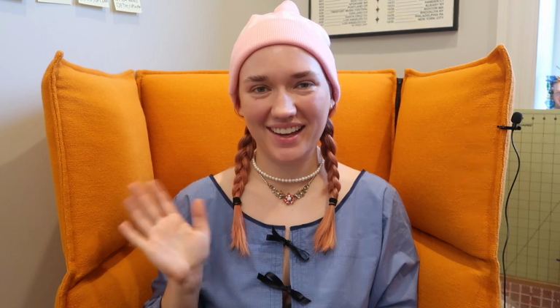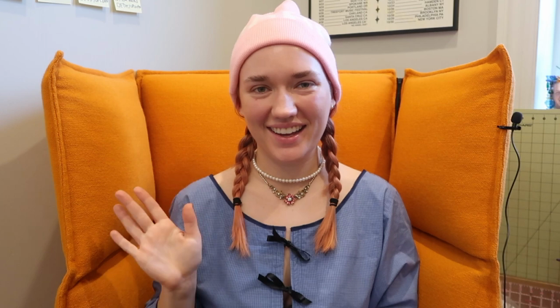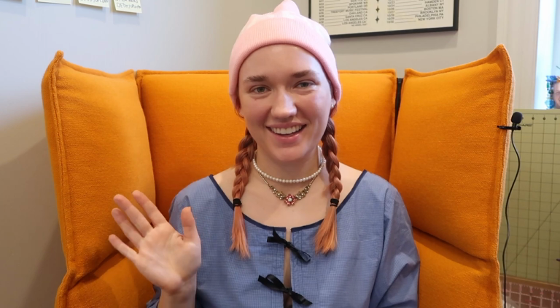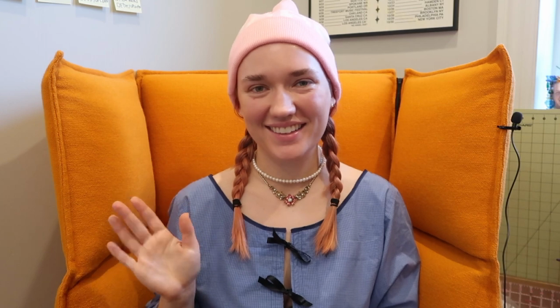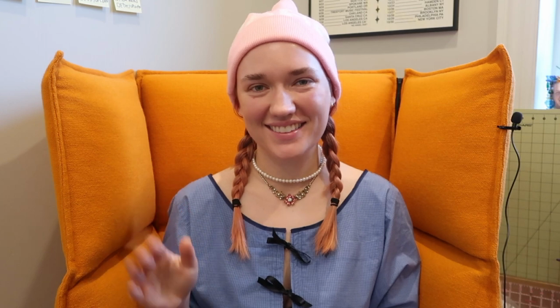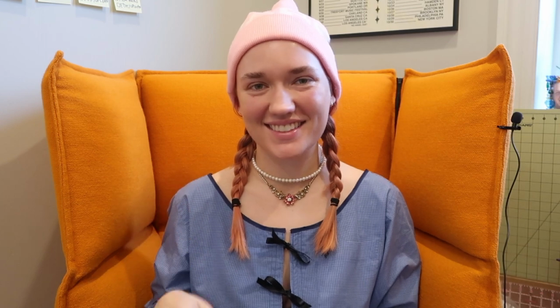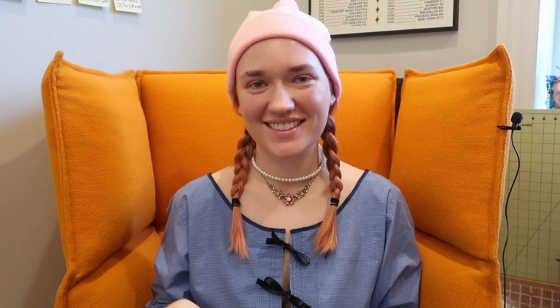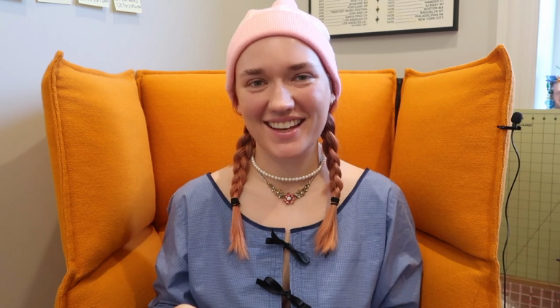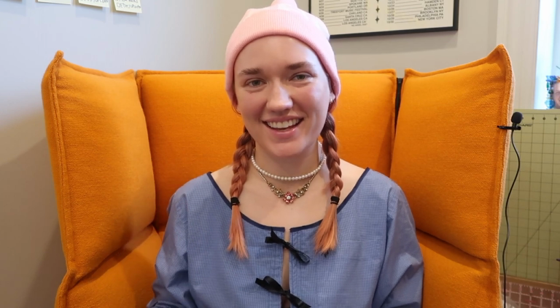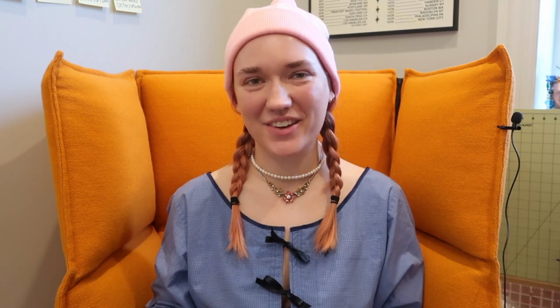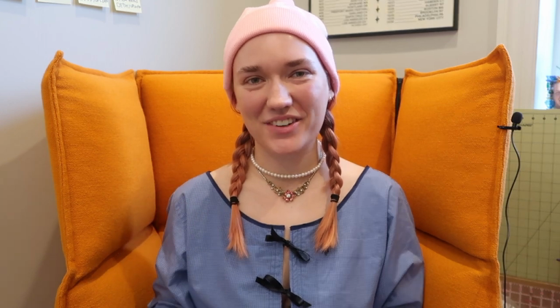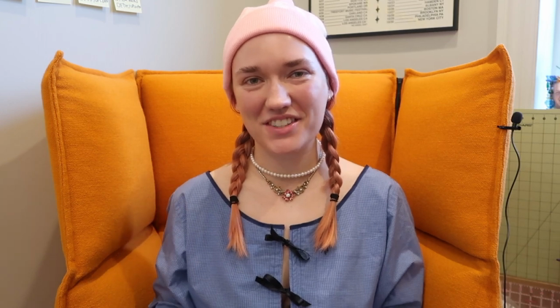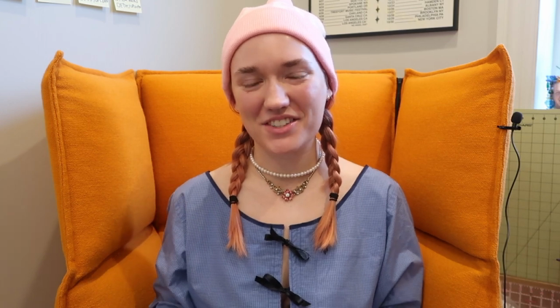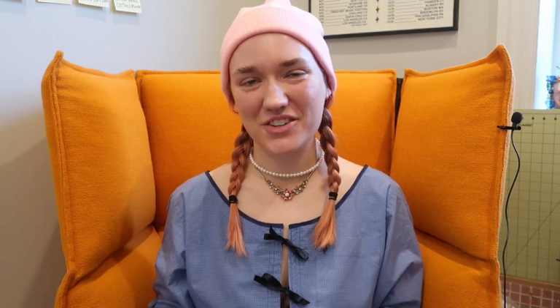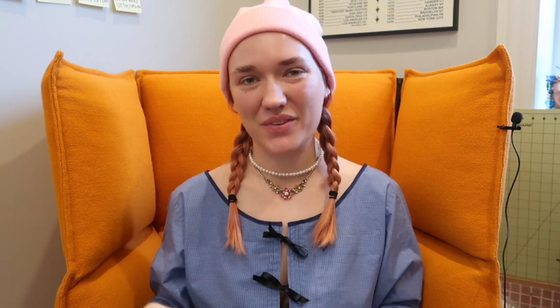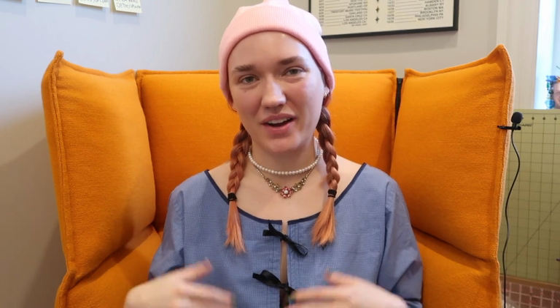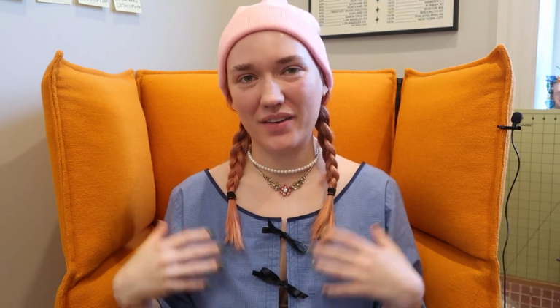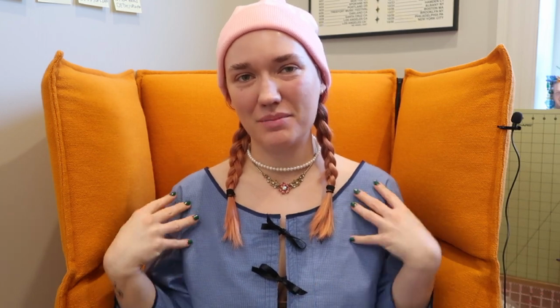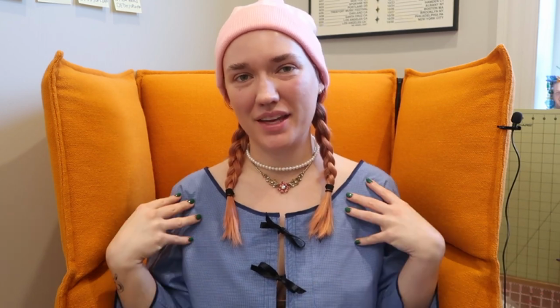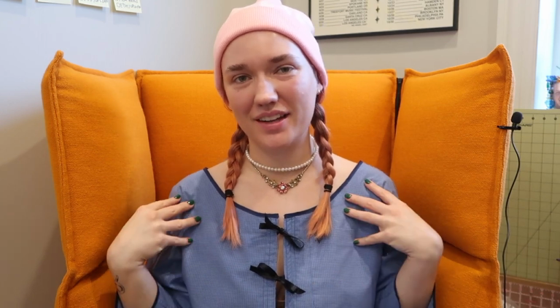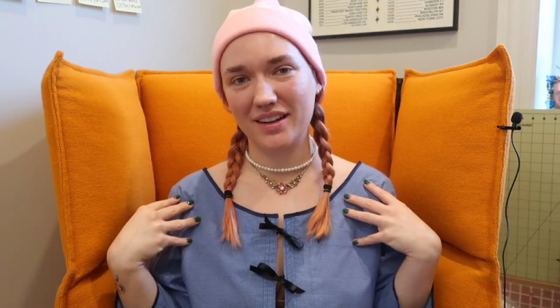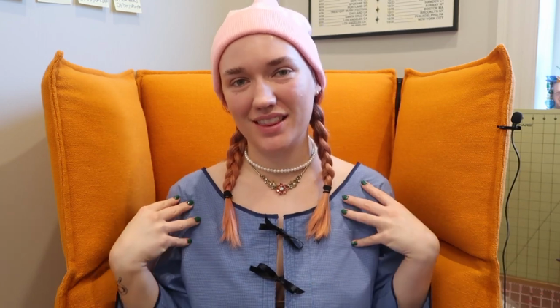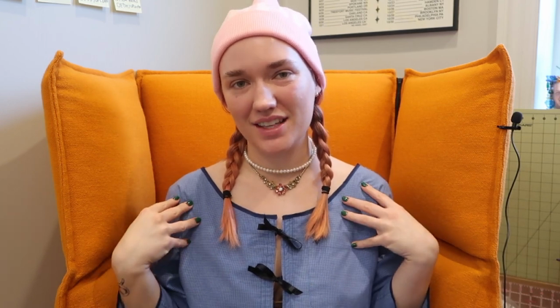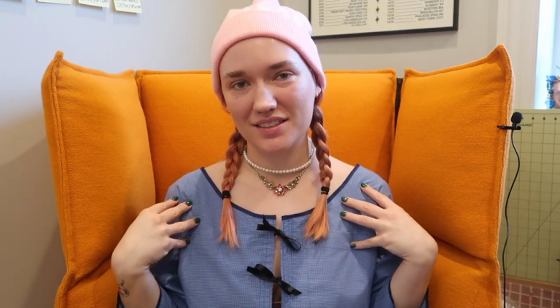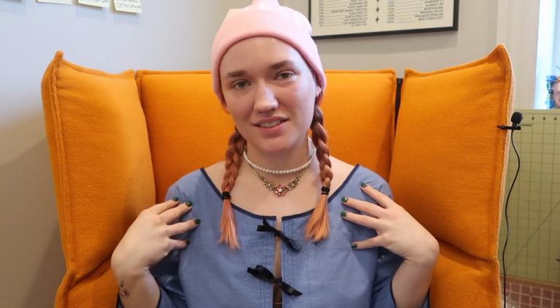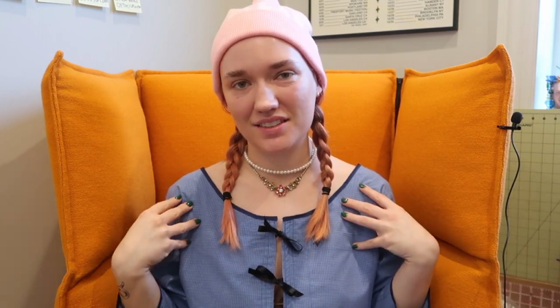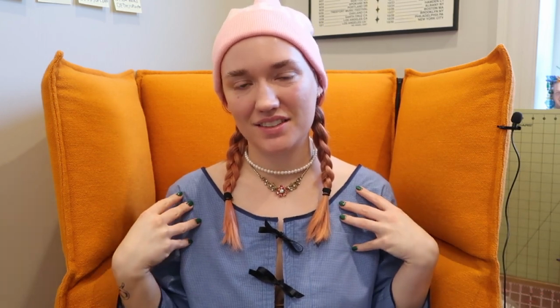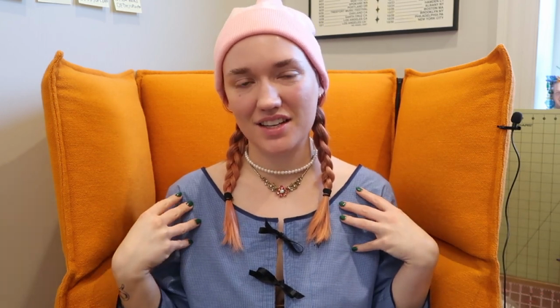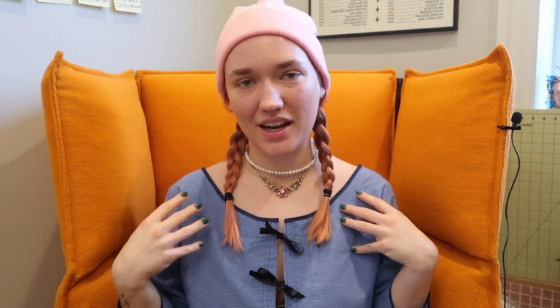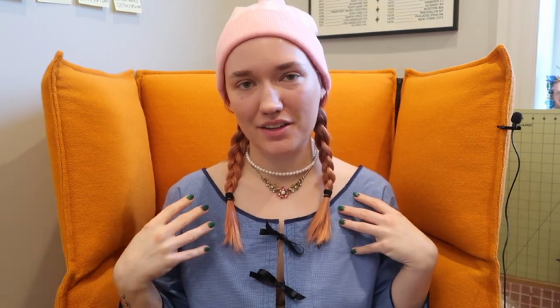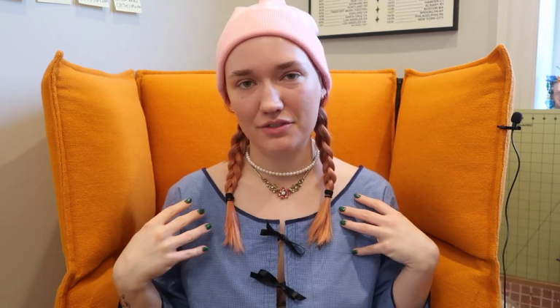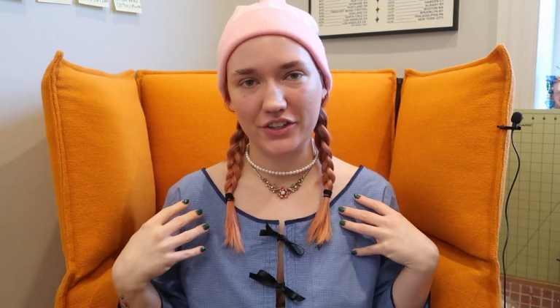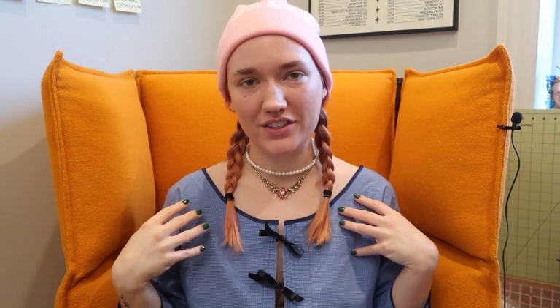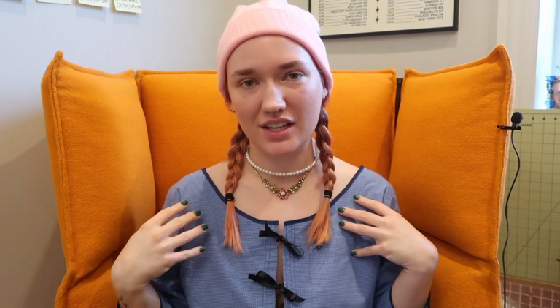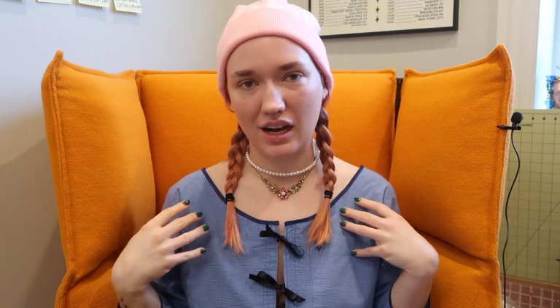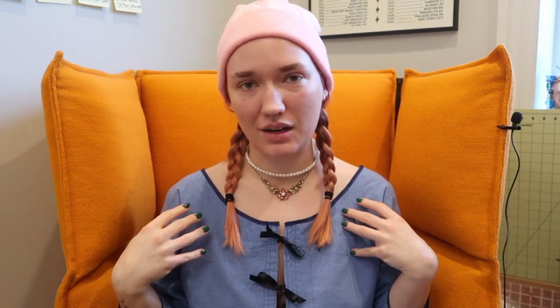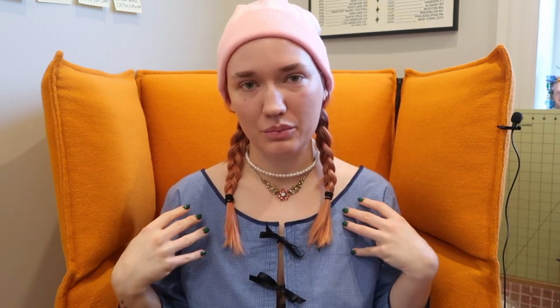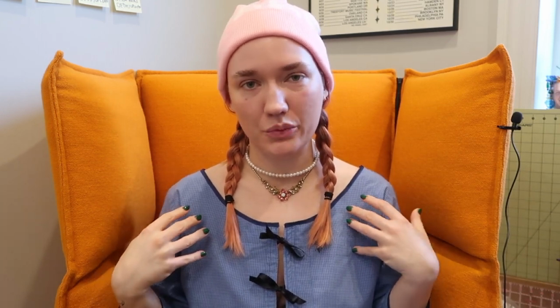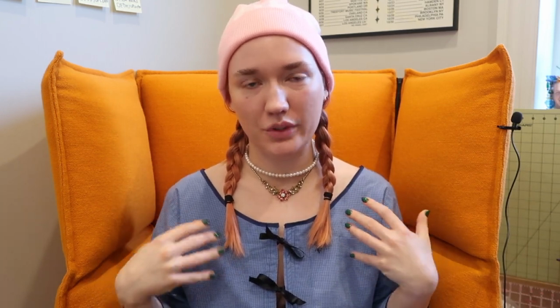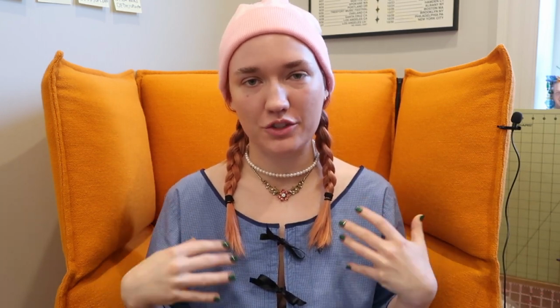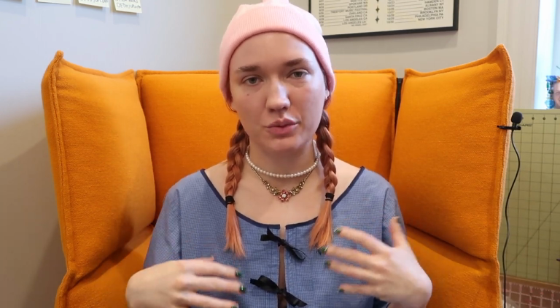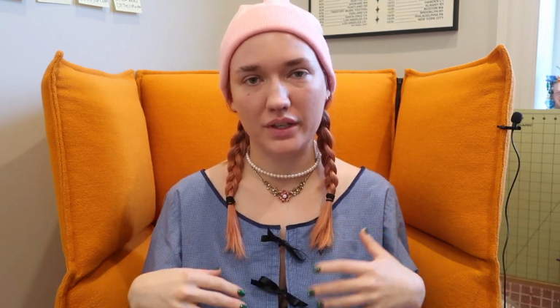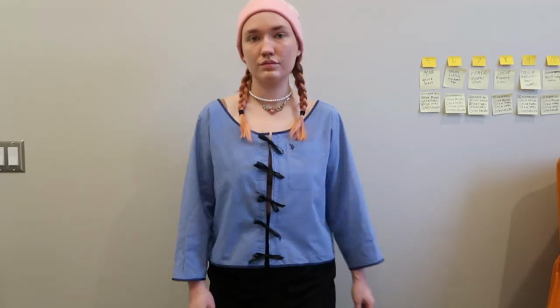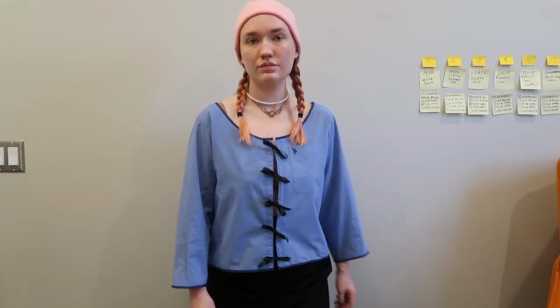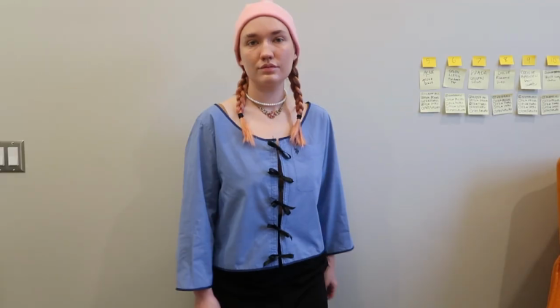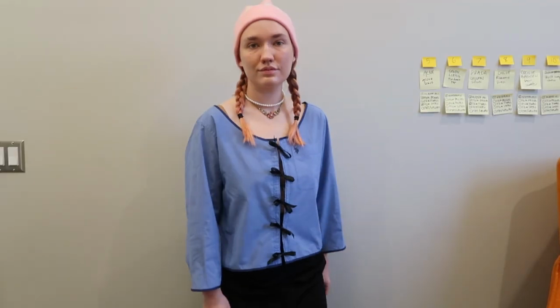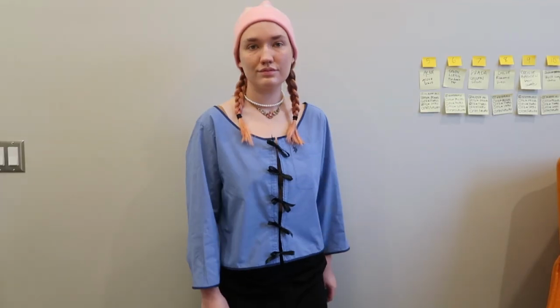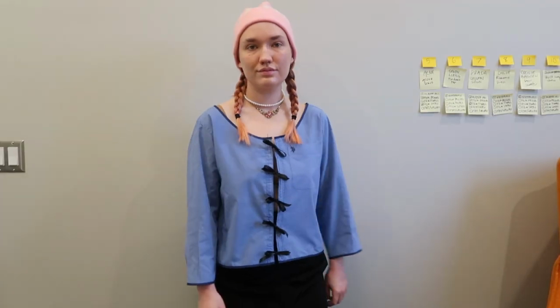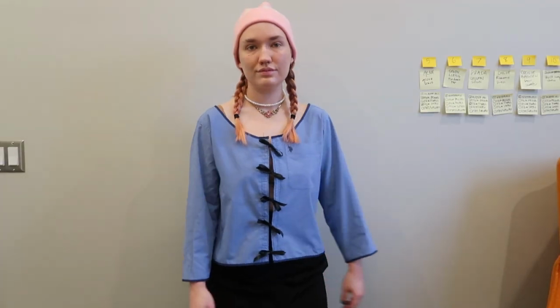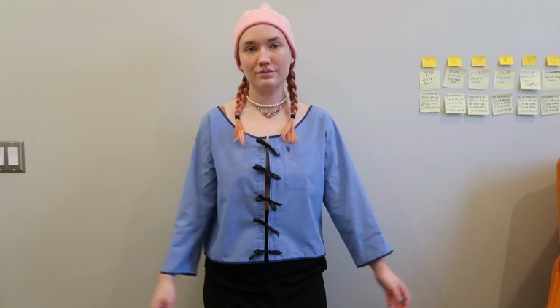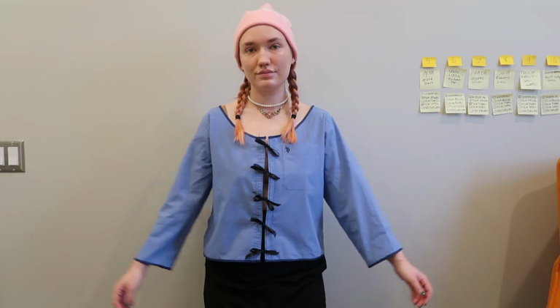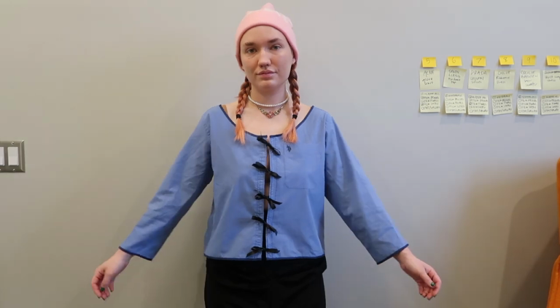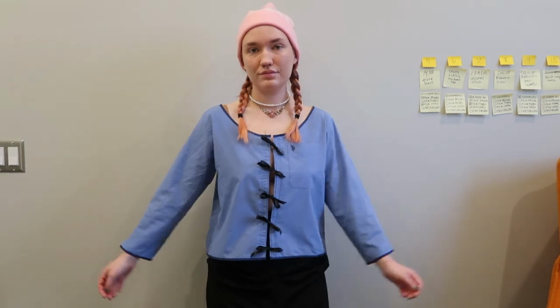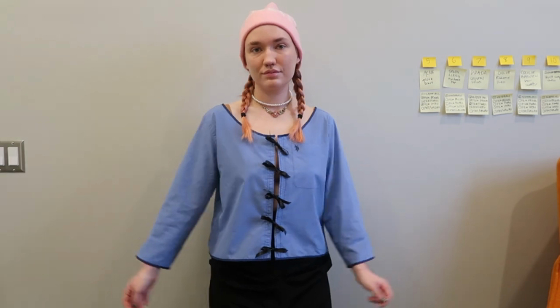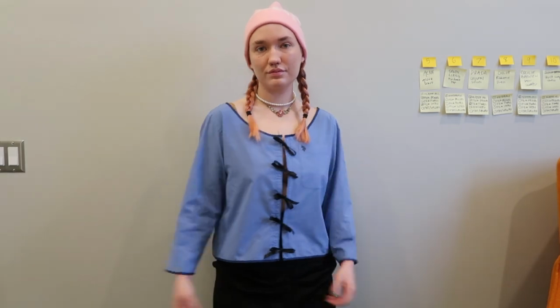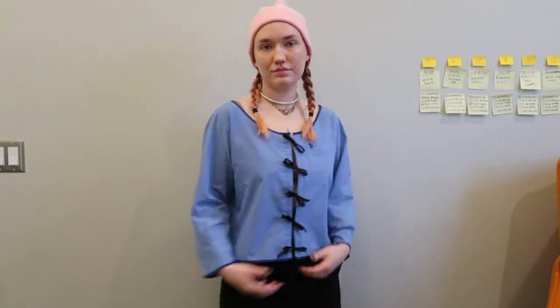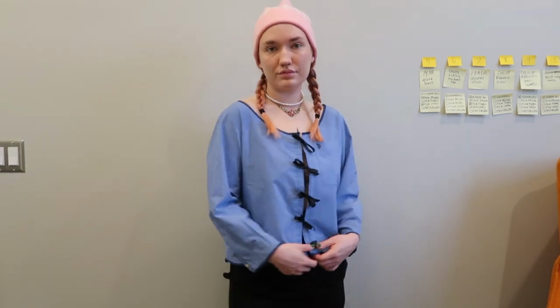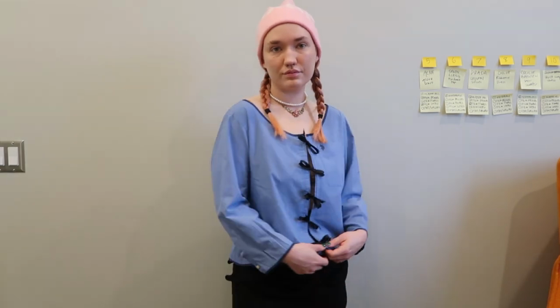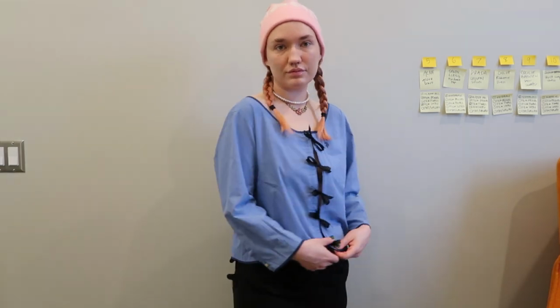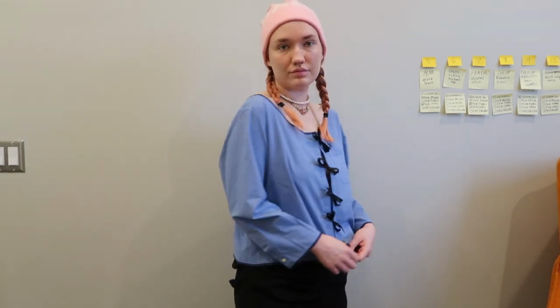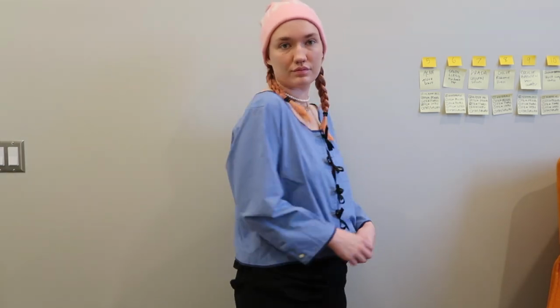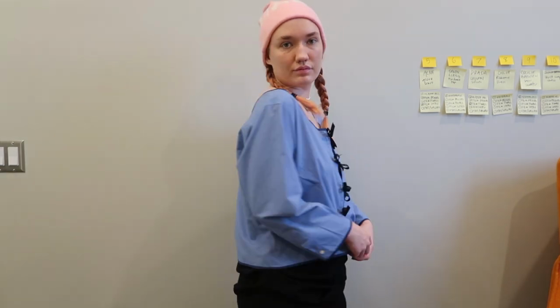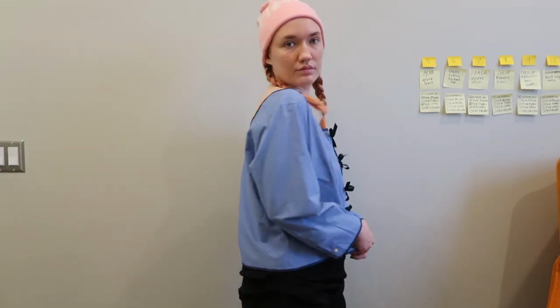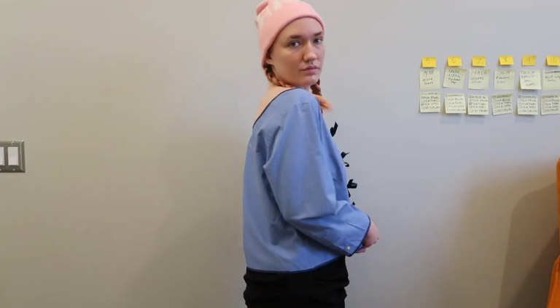Hi! Today I wanted to show you how I made this tie front top, which was loosely inspired by Sandy Lang.